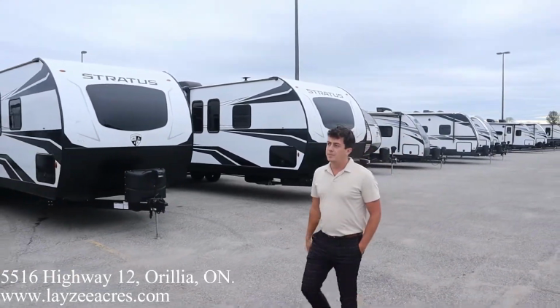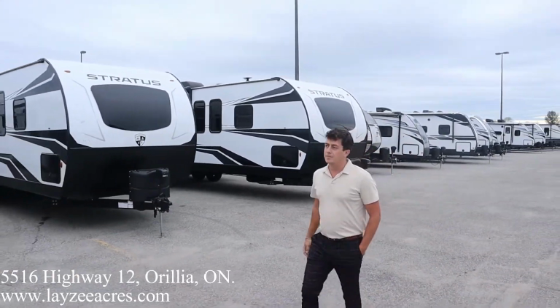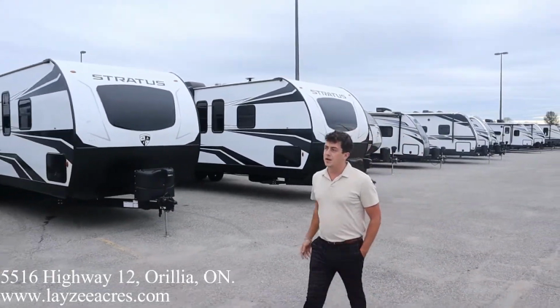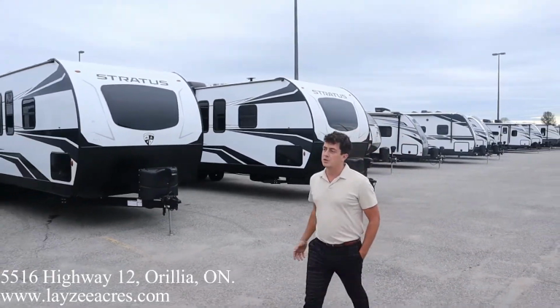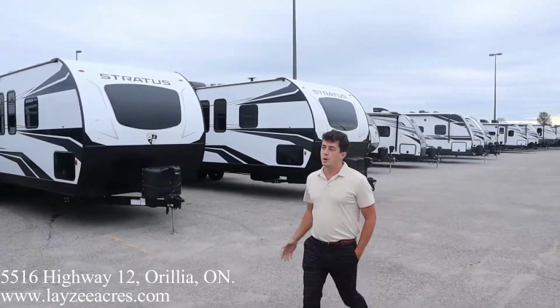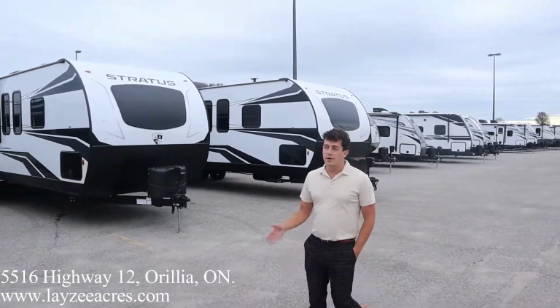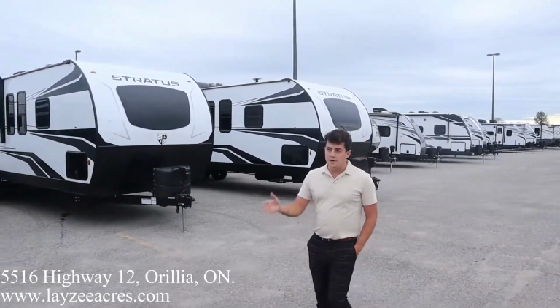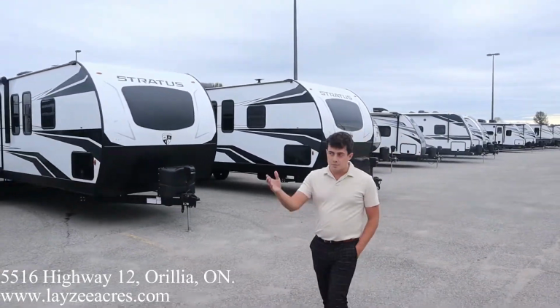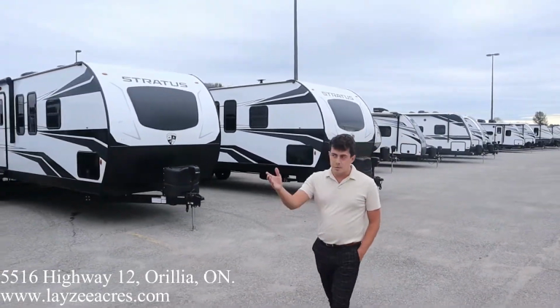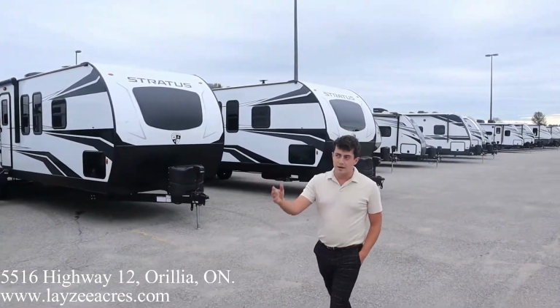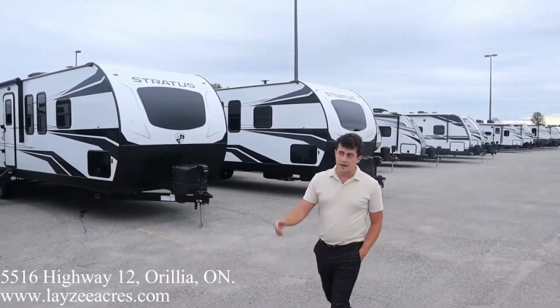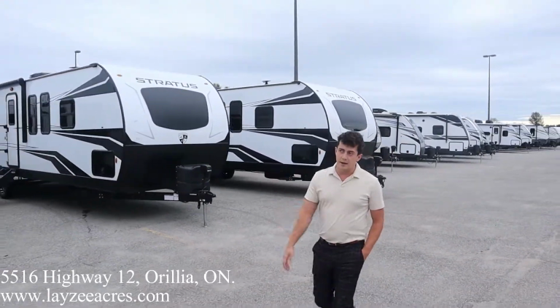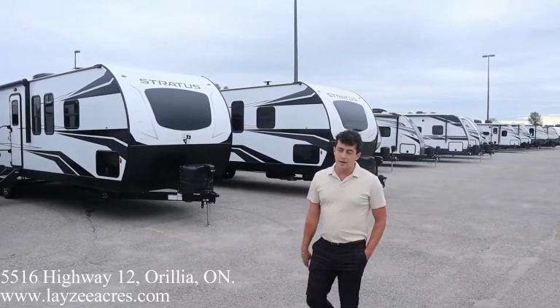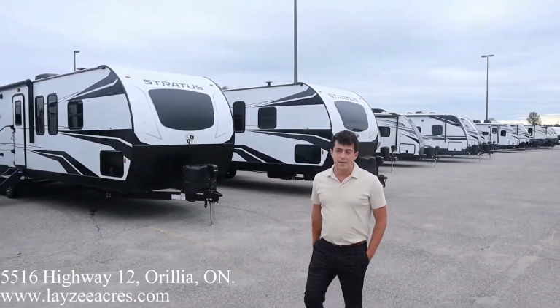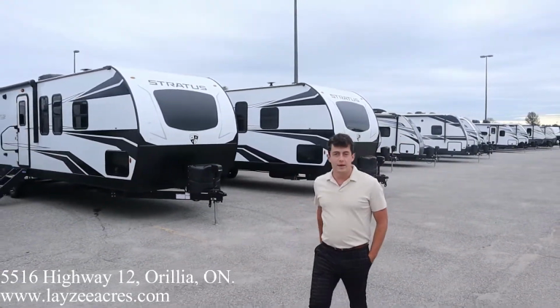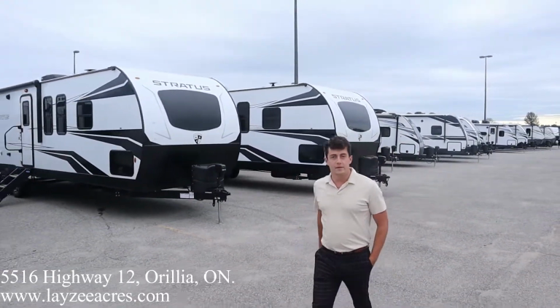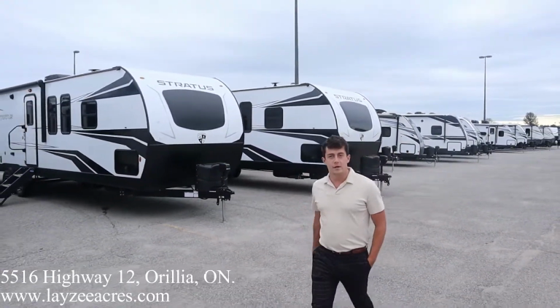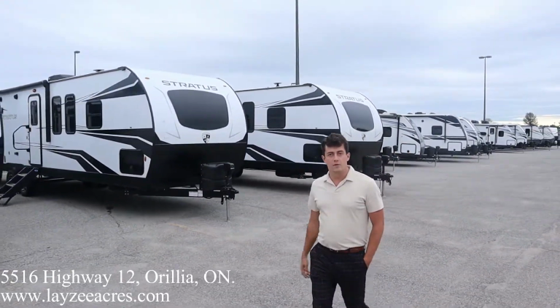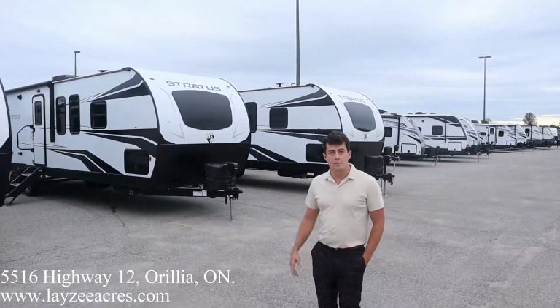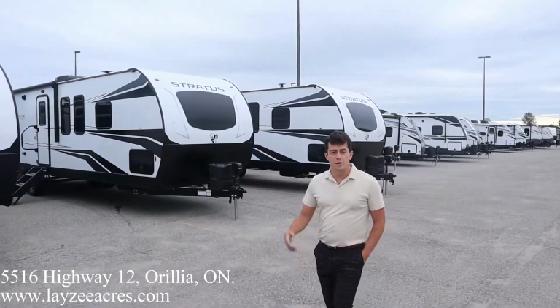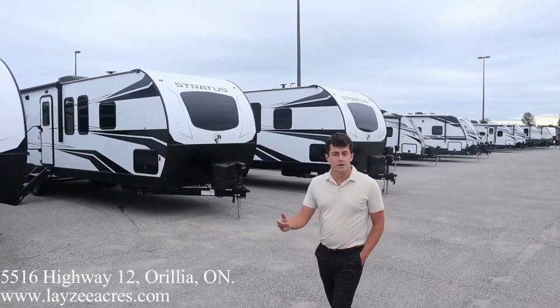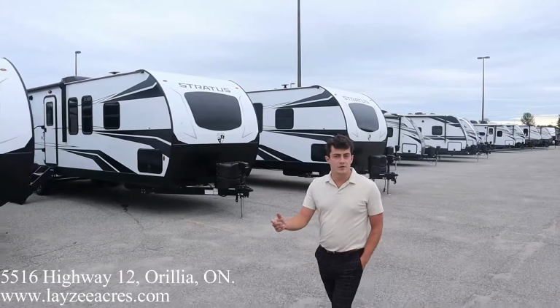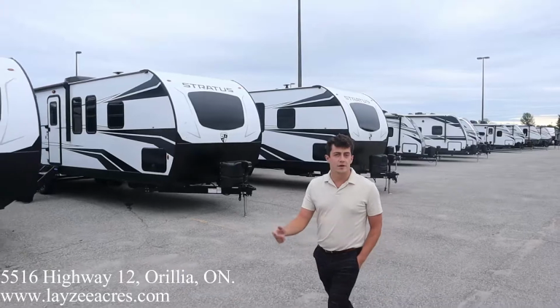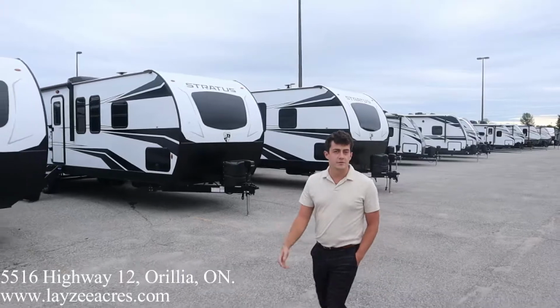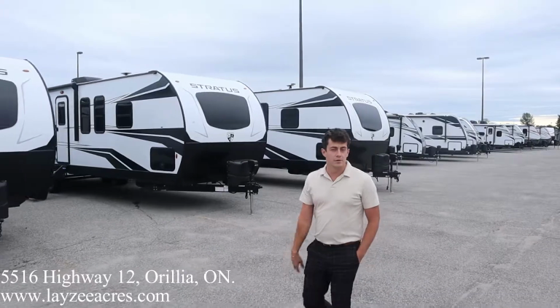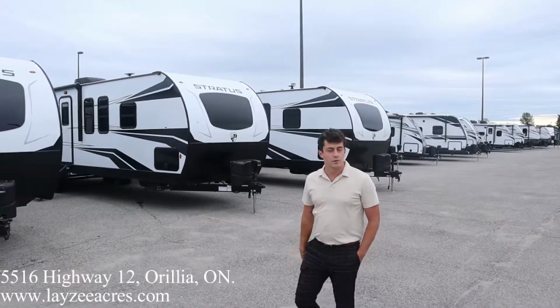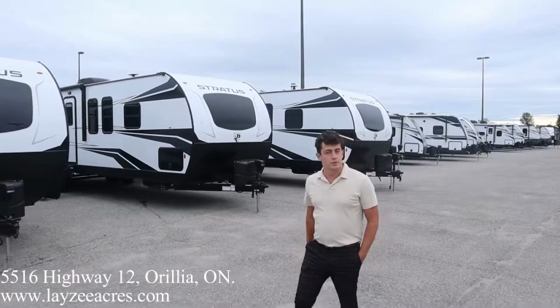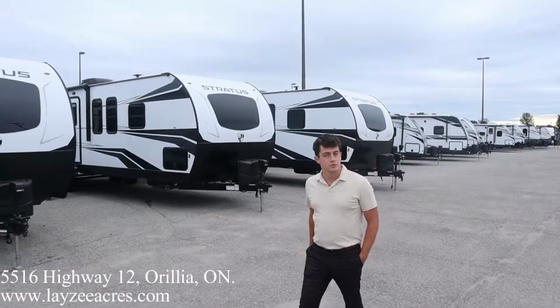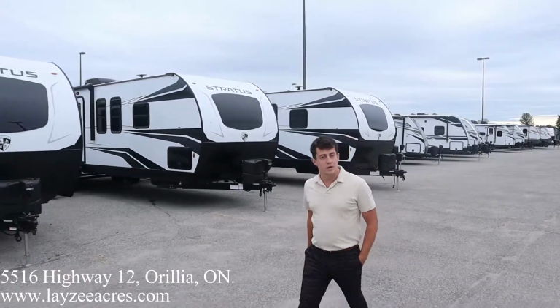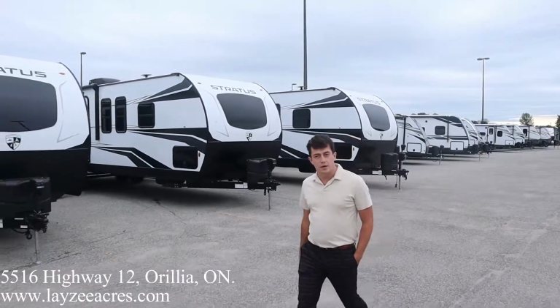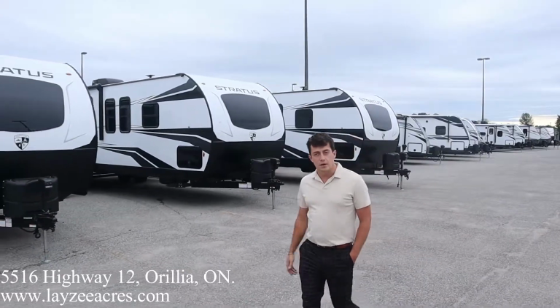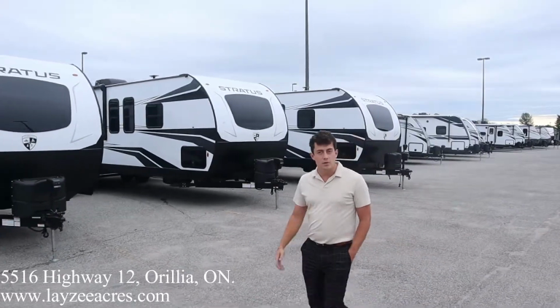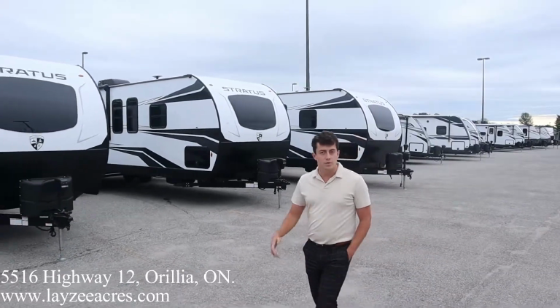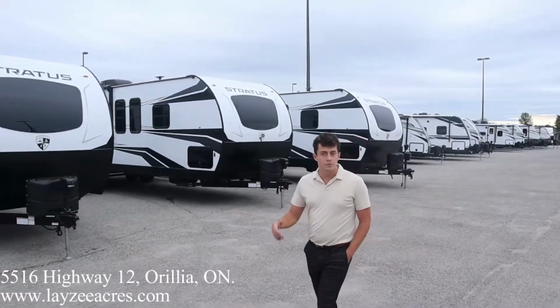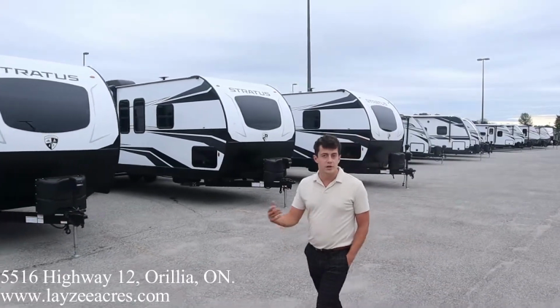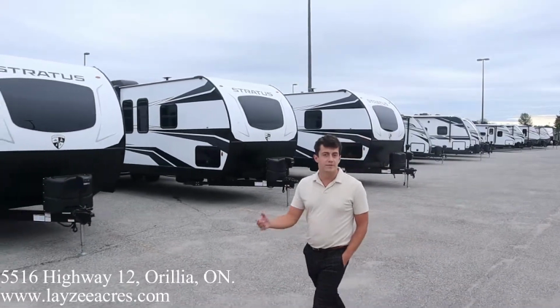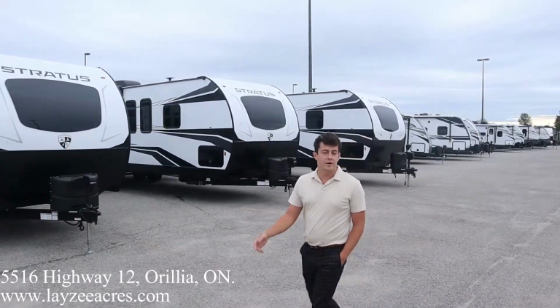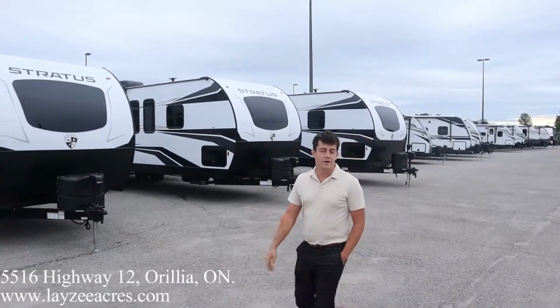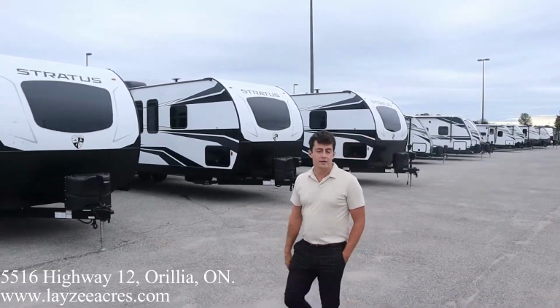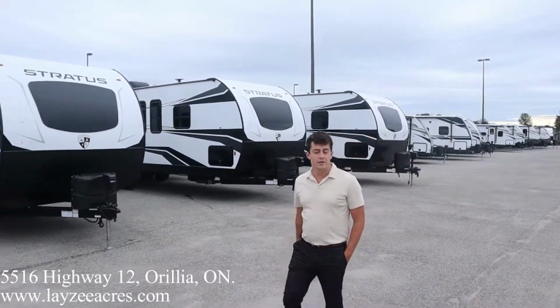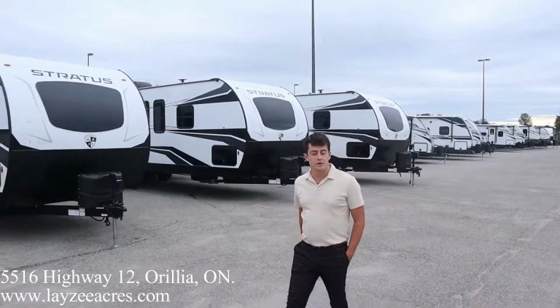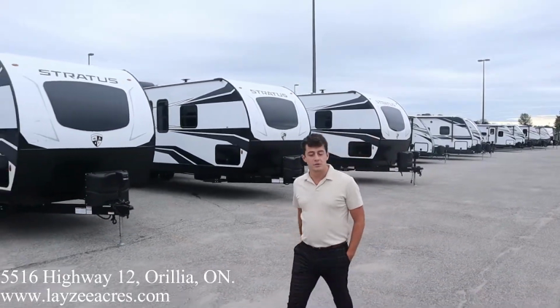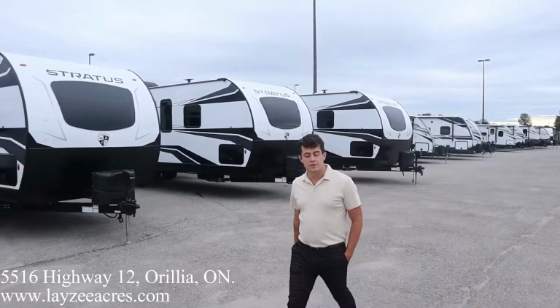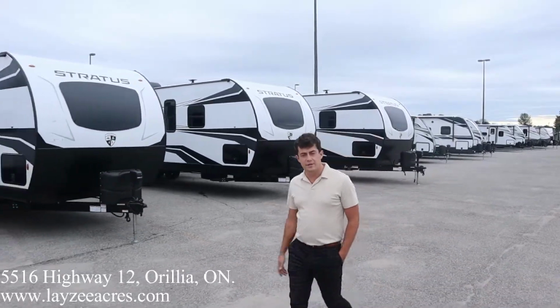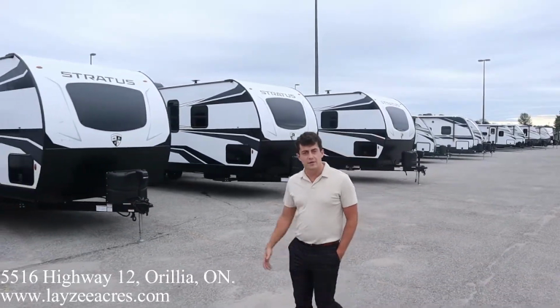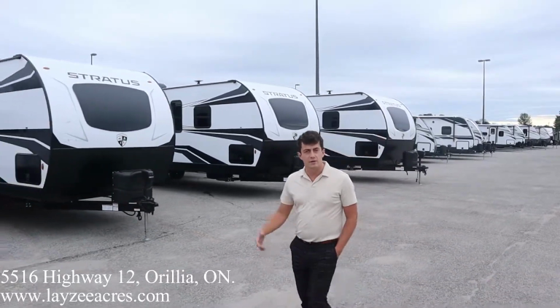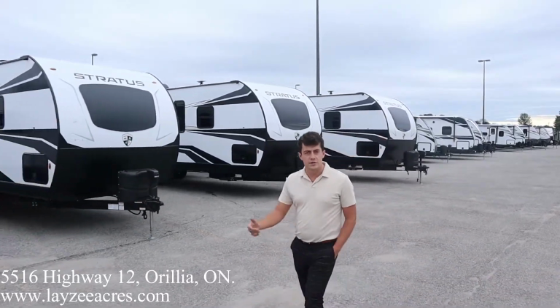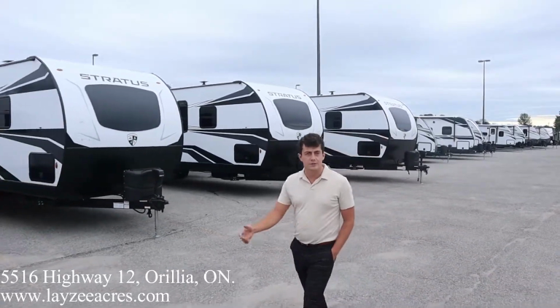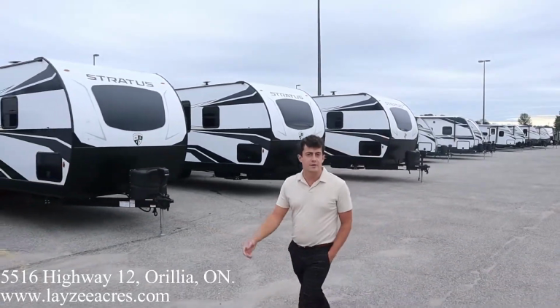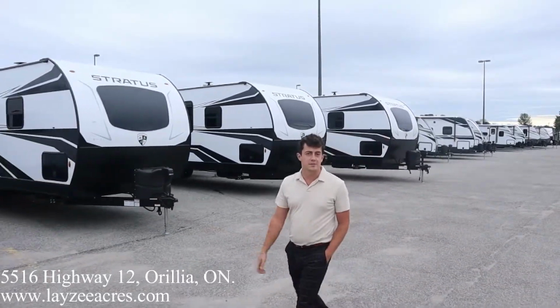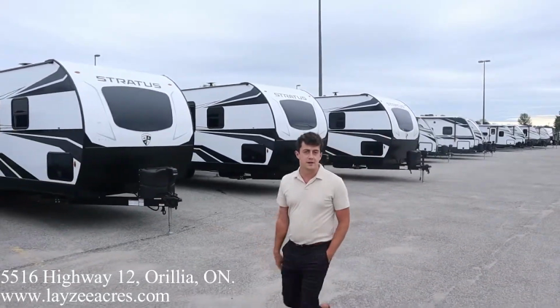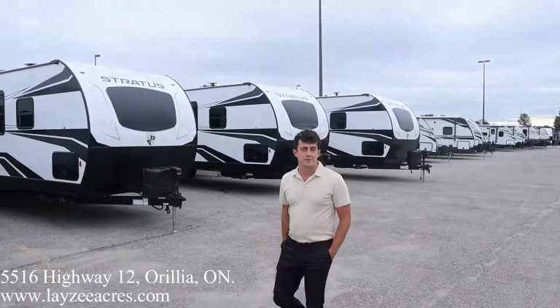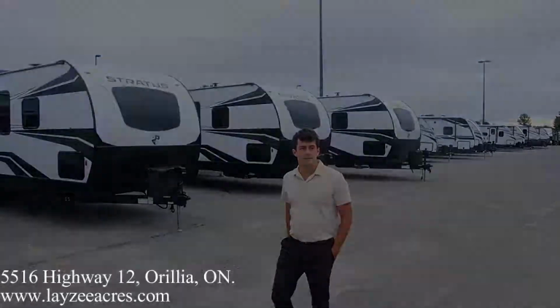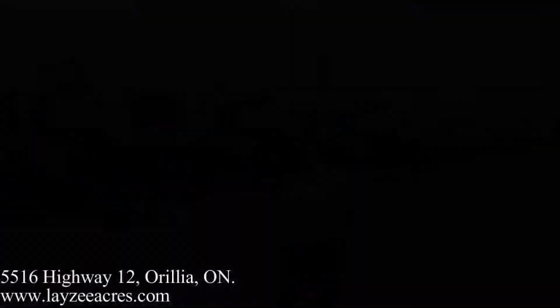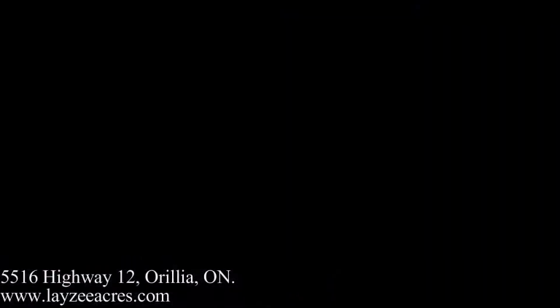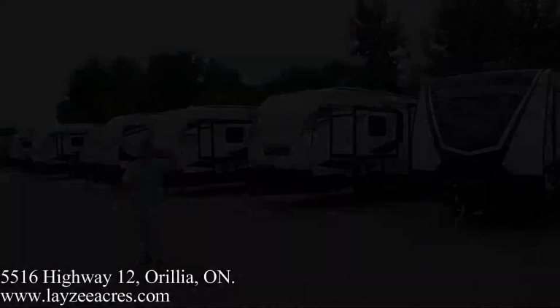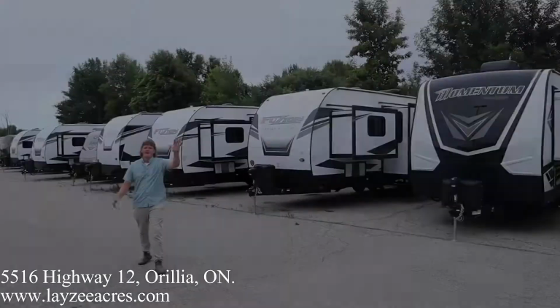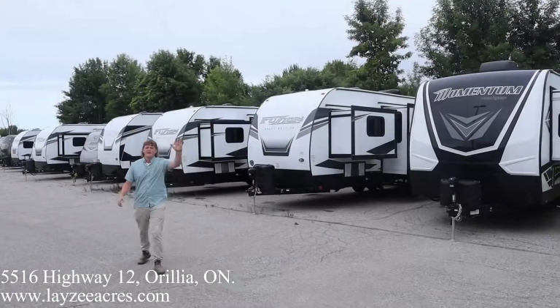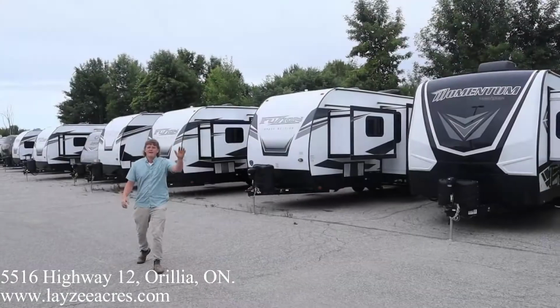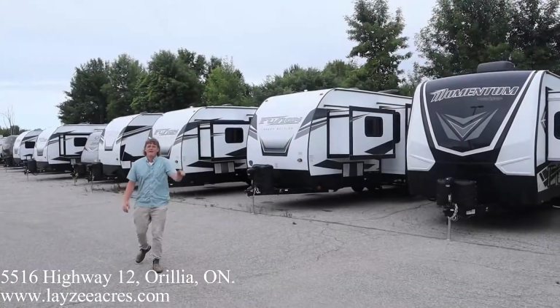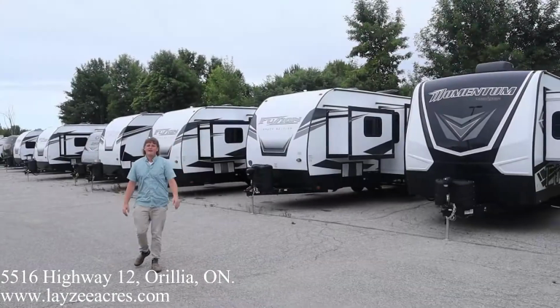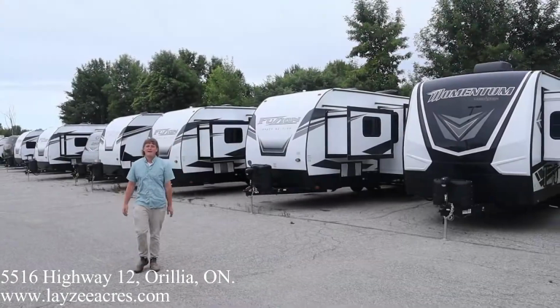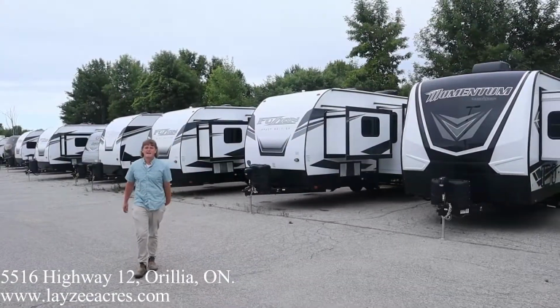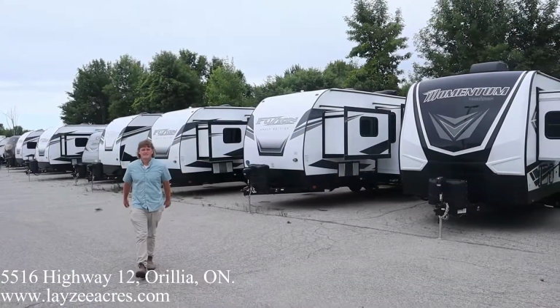And then our familiar Jayco stuff: the Jay, the Jay Feather, Jay Flight.